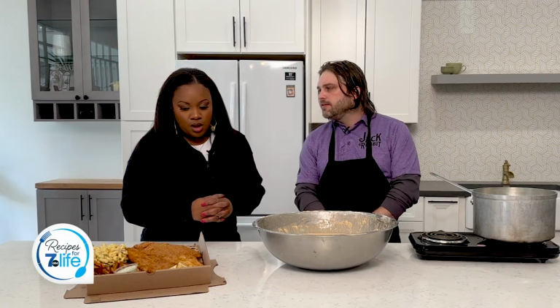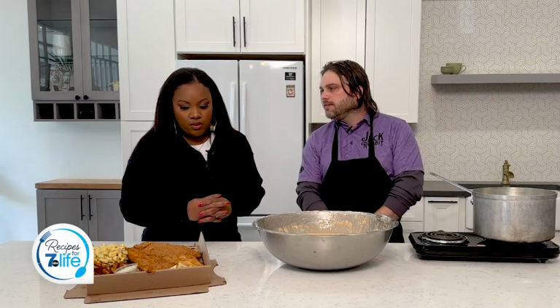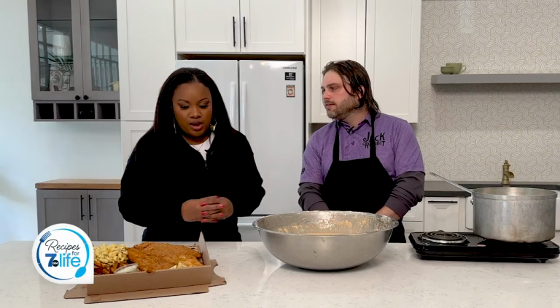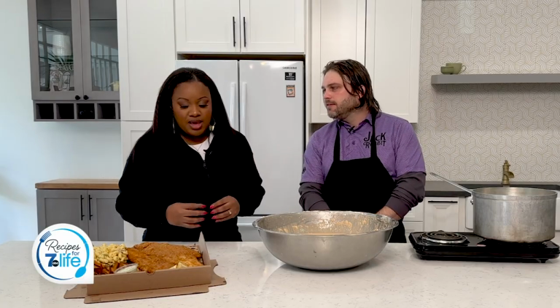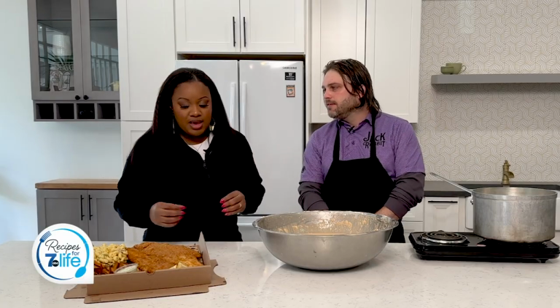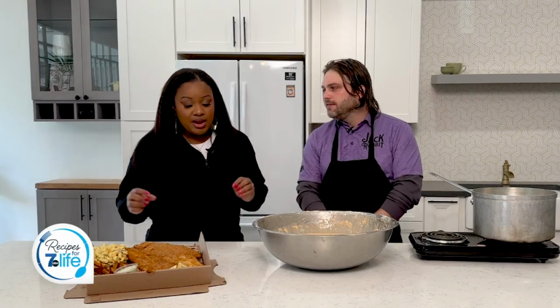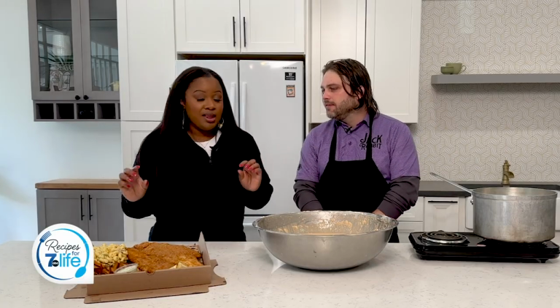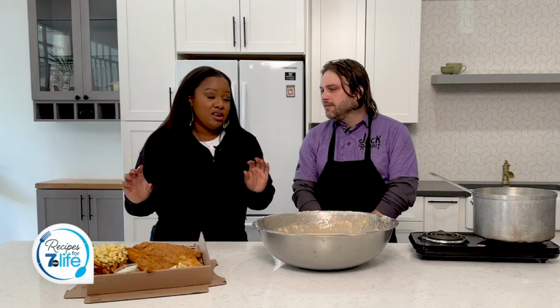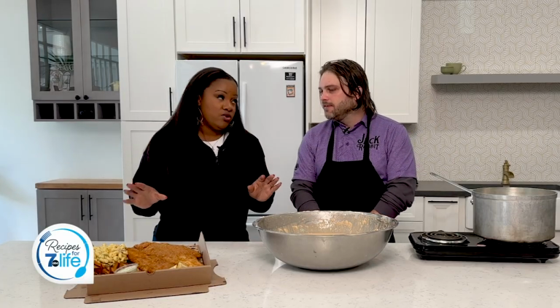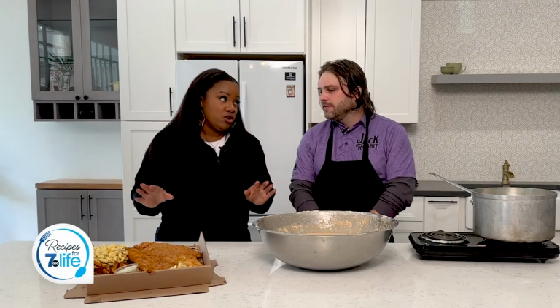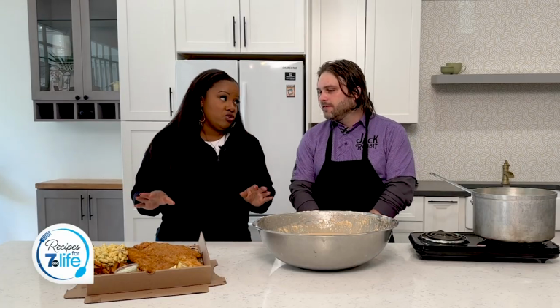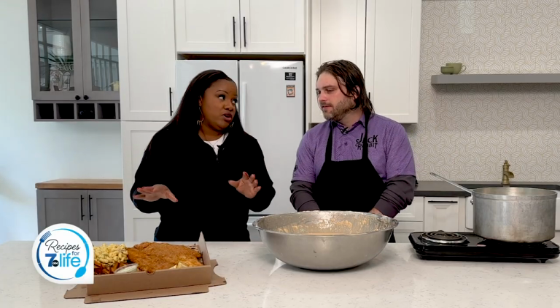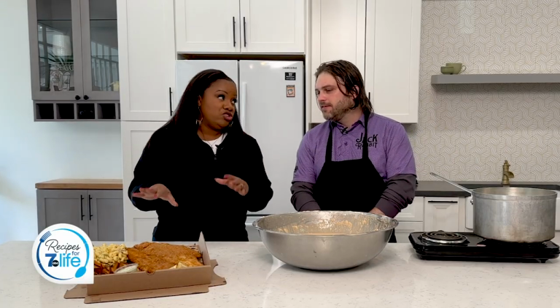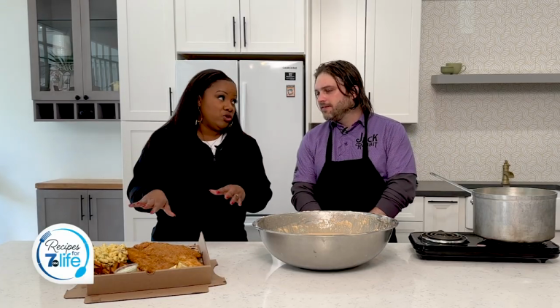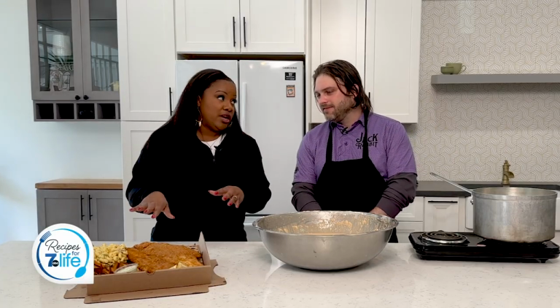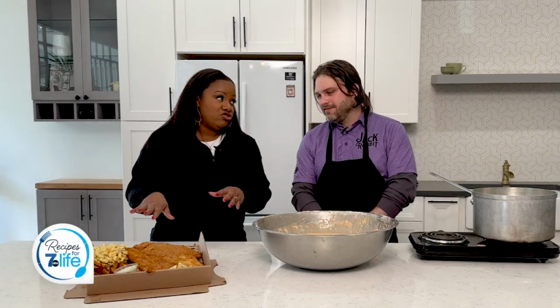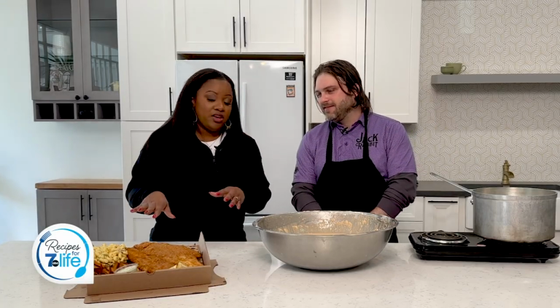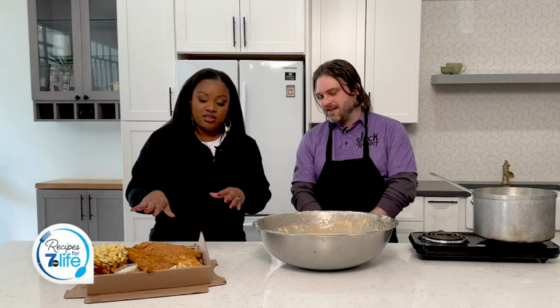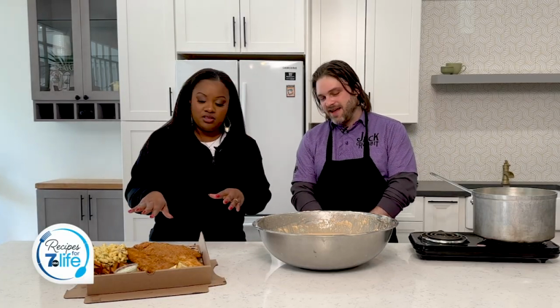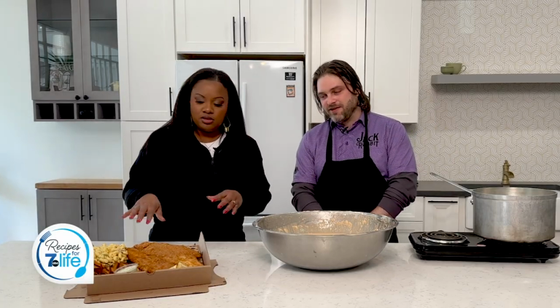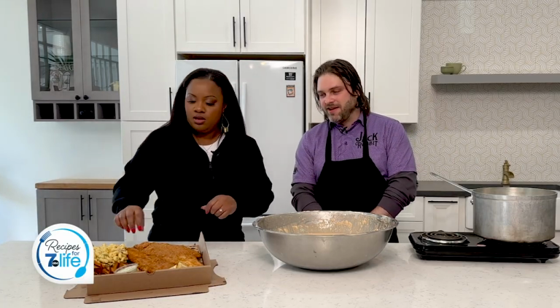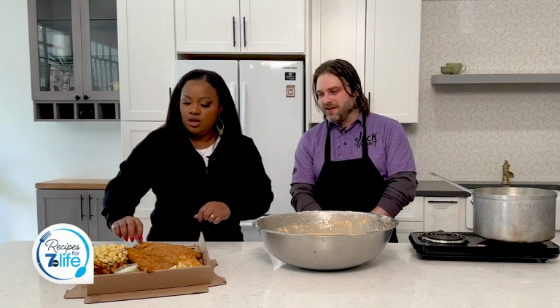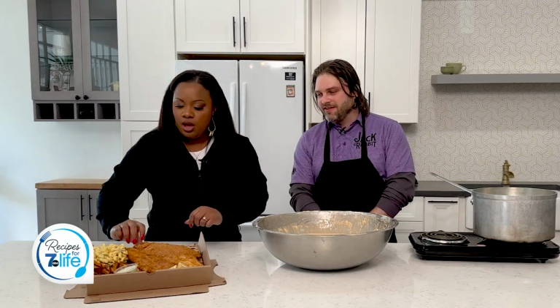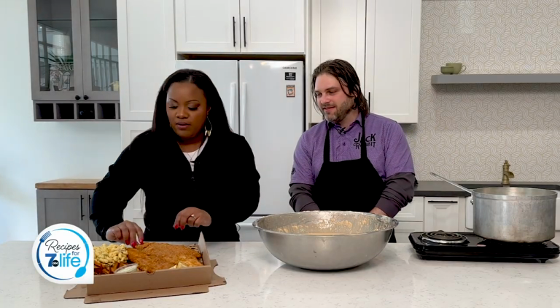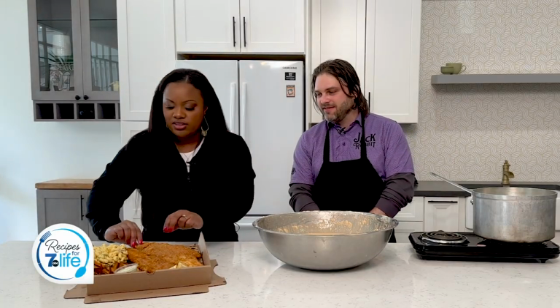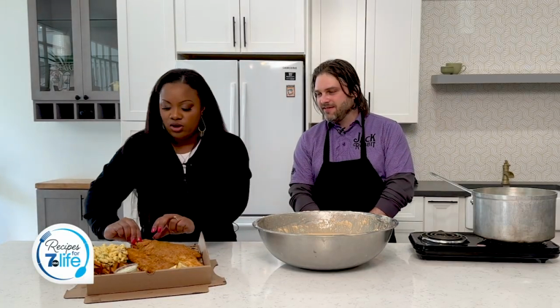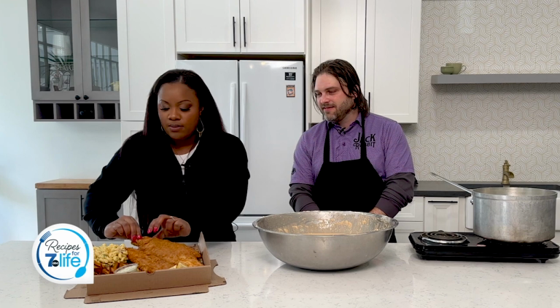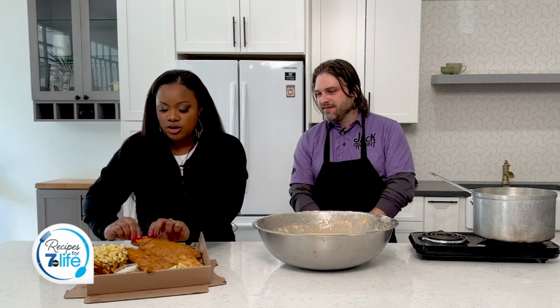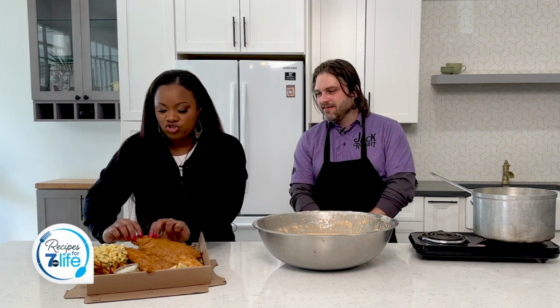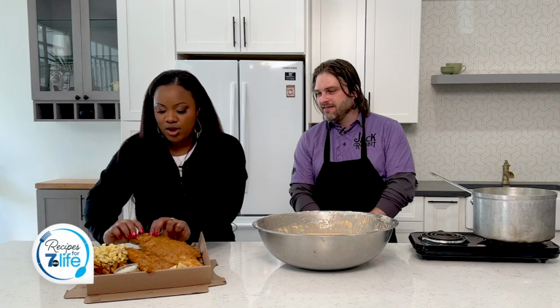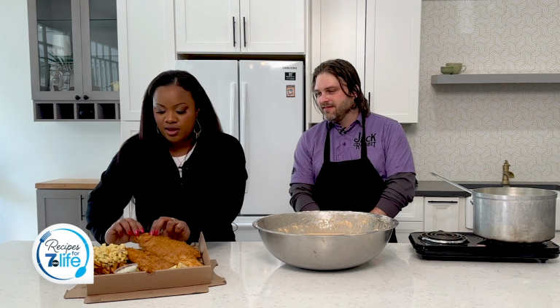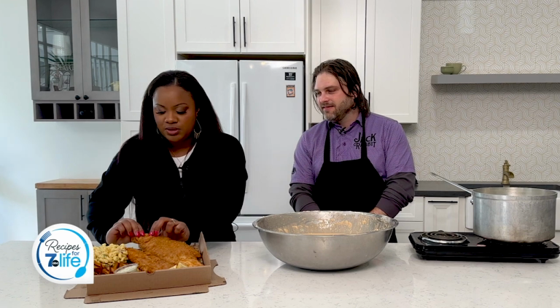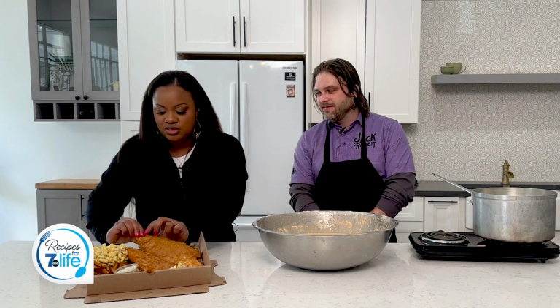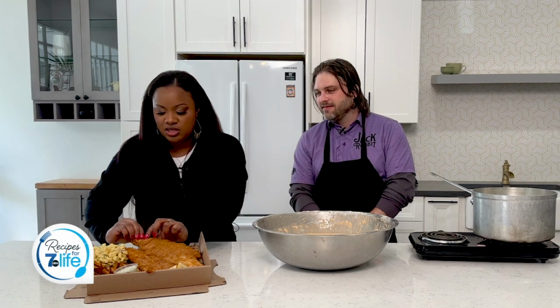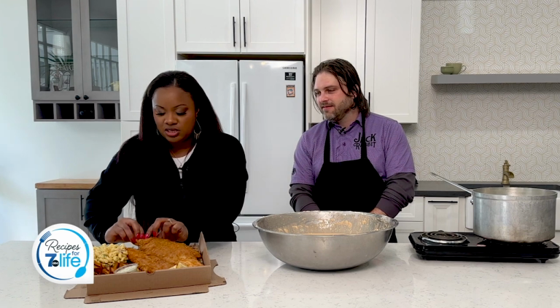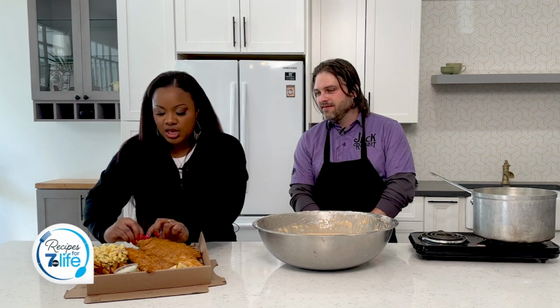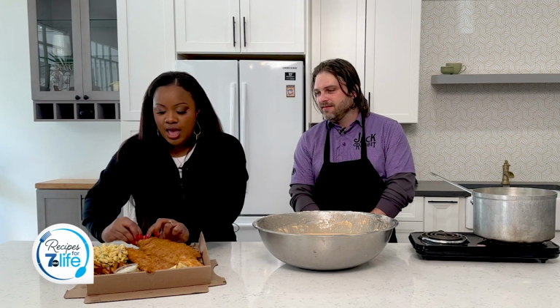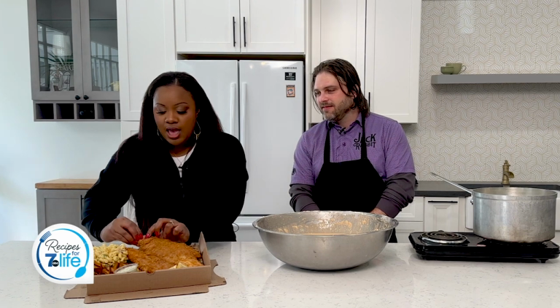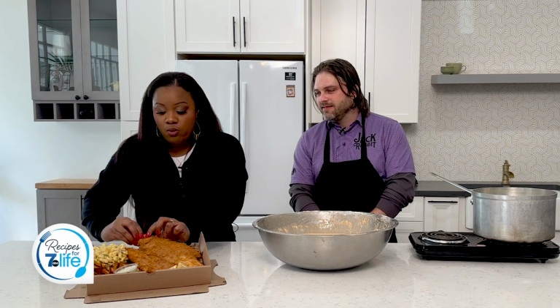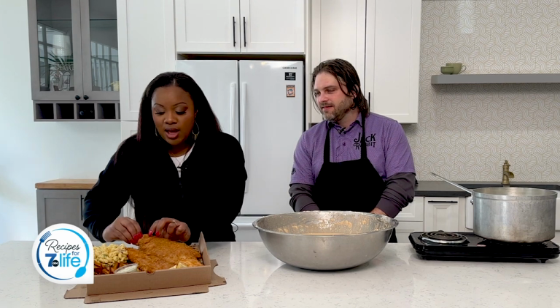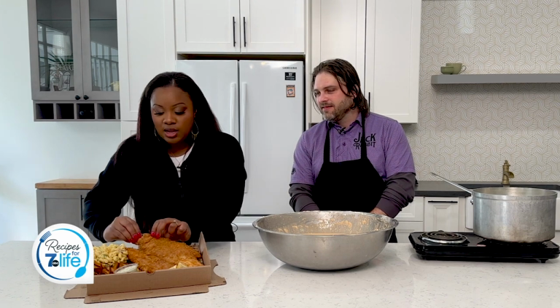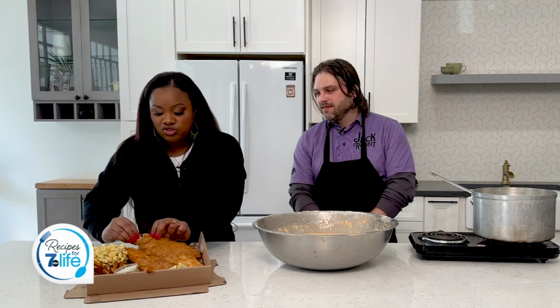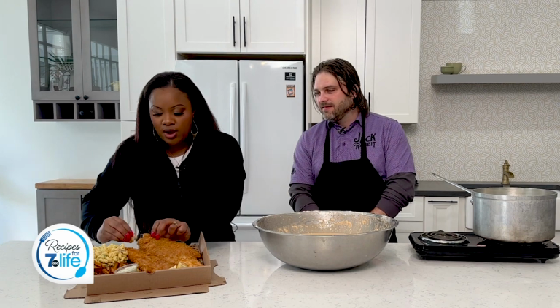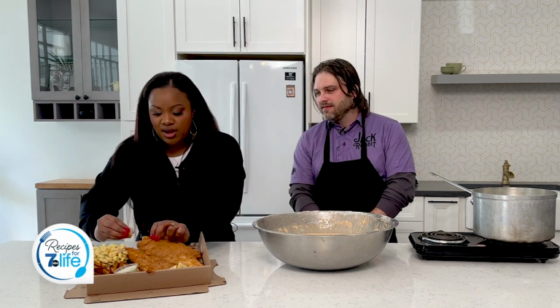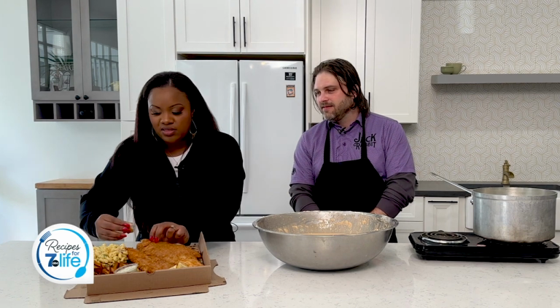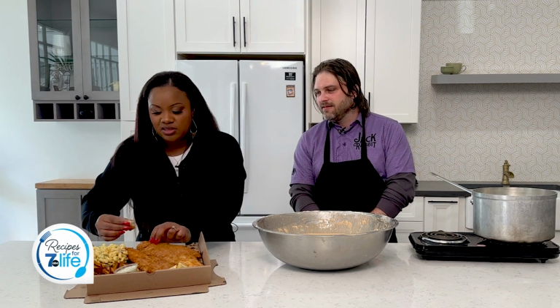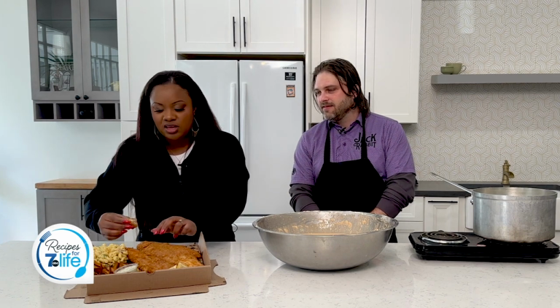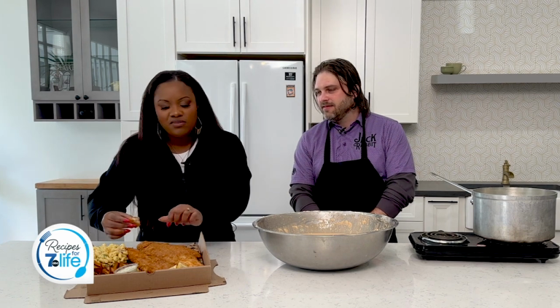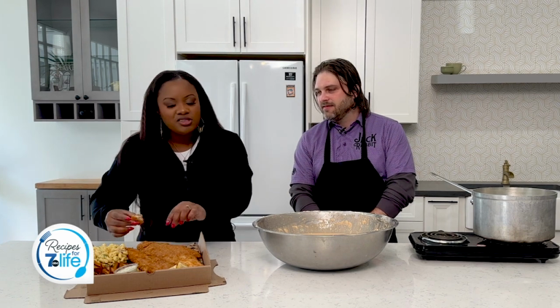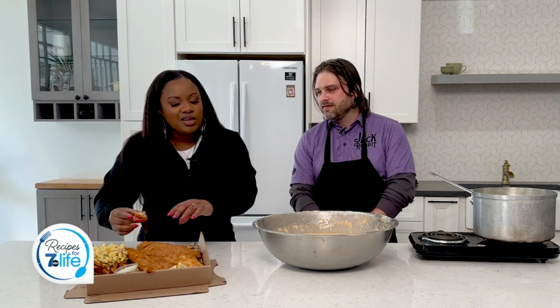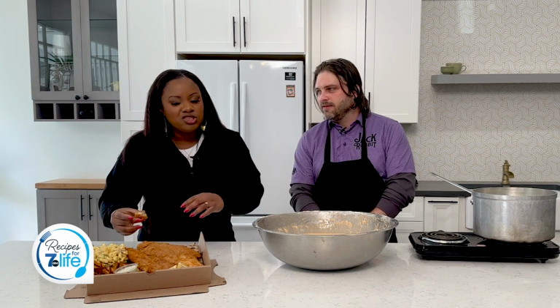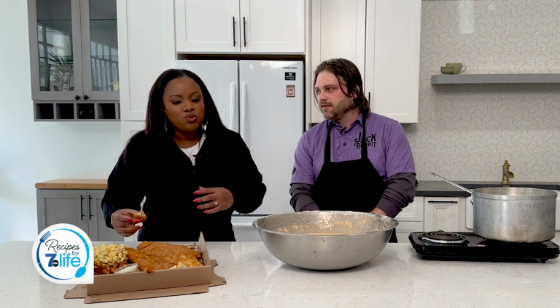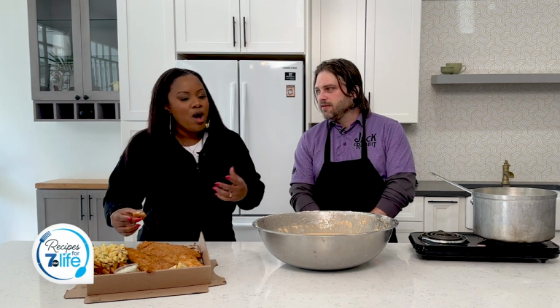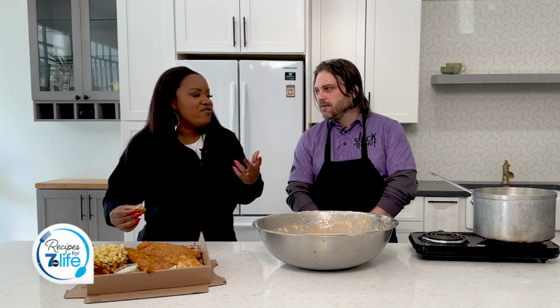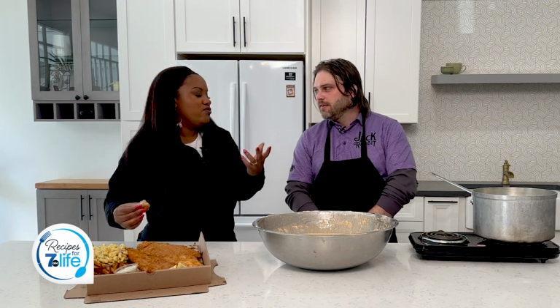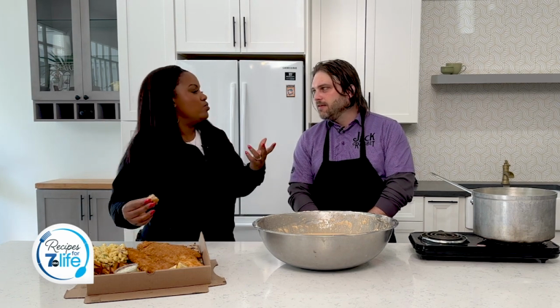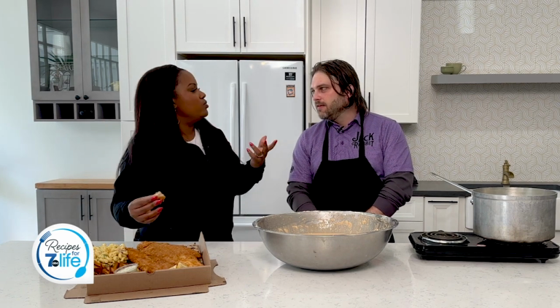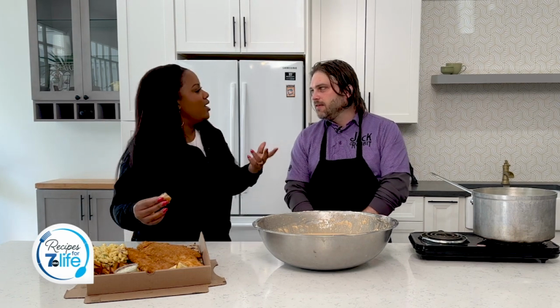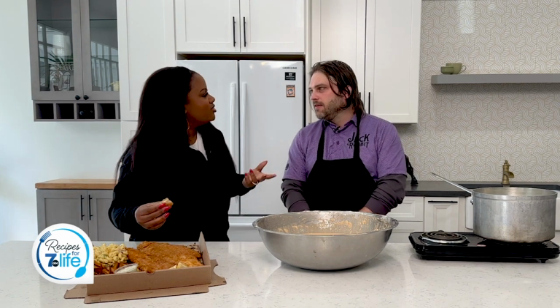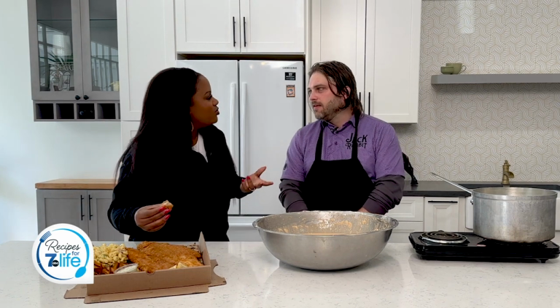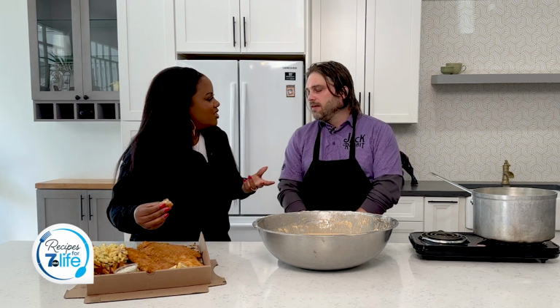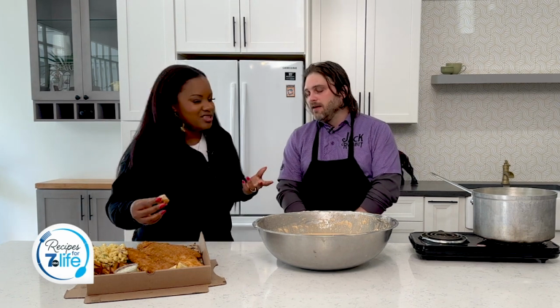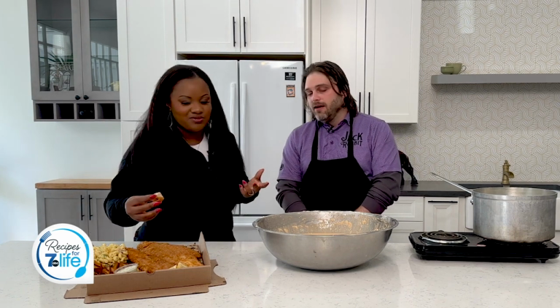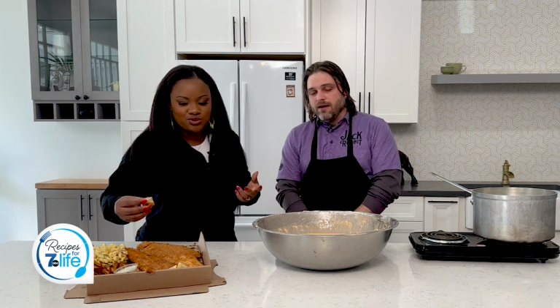All right. And I love a good crunch, so can I try this? Yeah, you can. All right, so I'm going to try a piece of this. And while I'm trying this, Kevin, tell us — why food? How did you get into food?